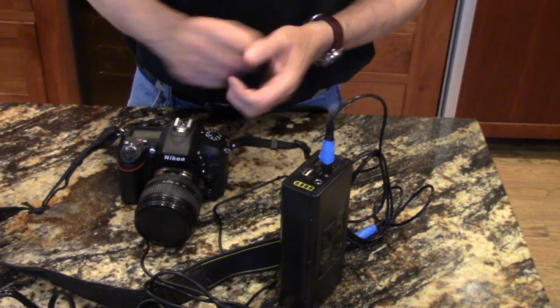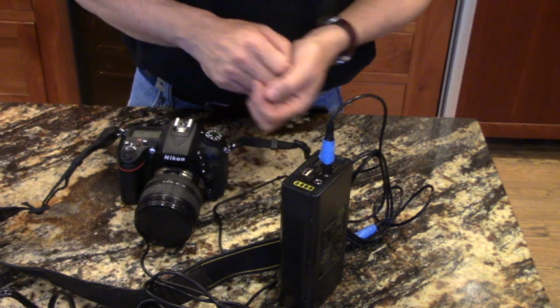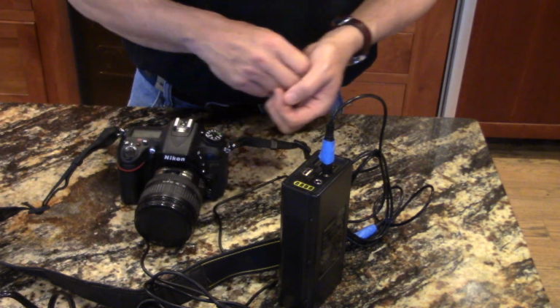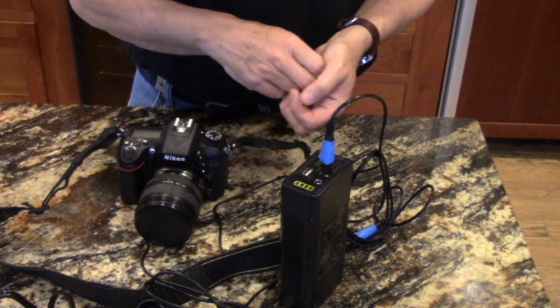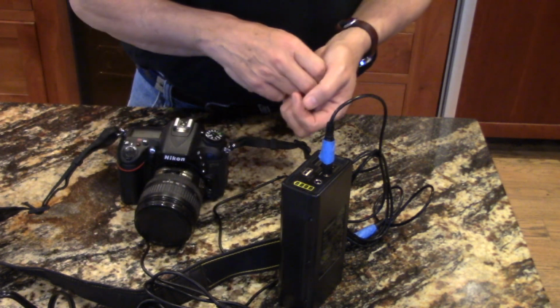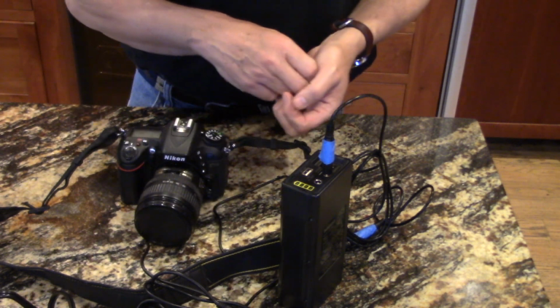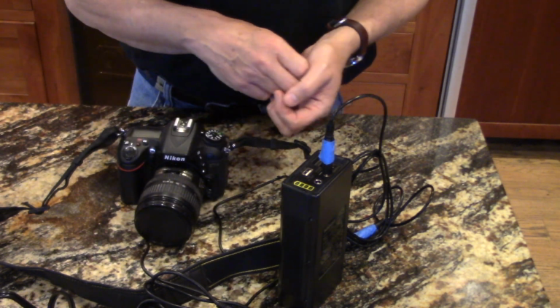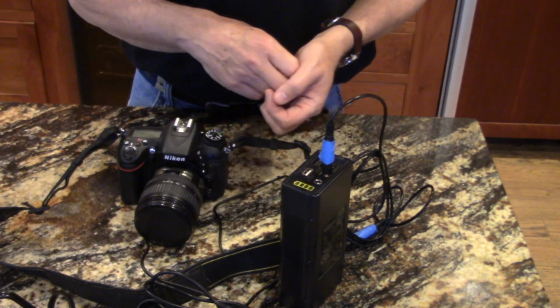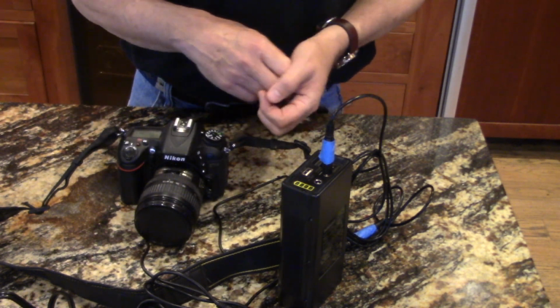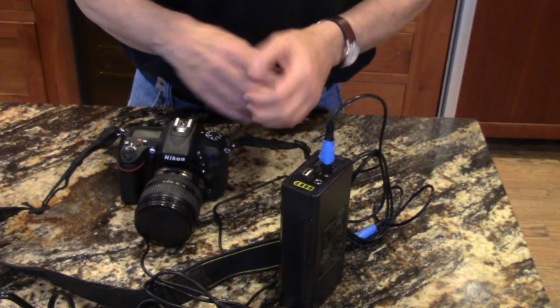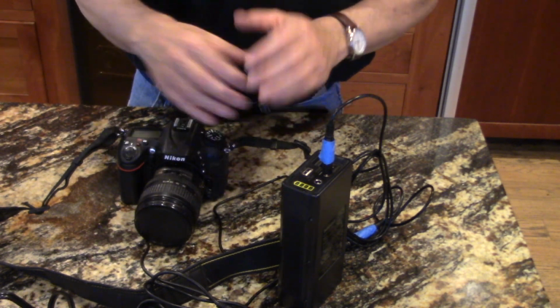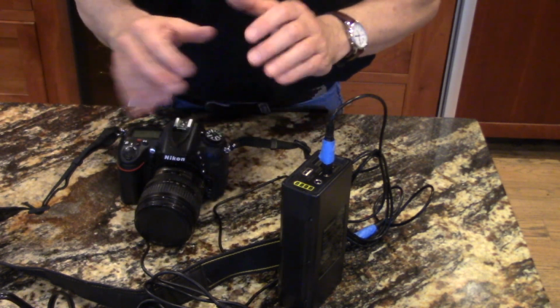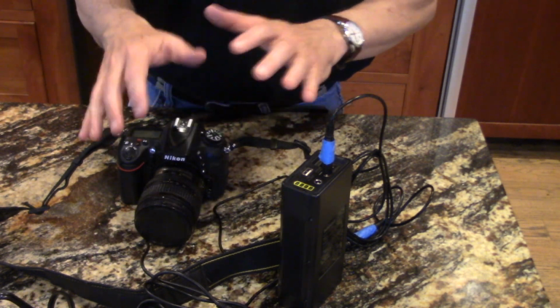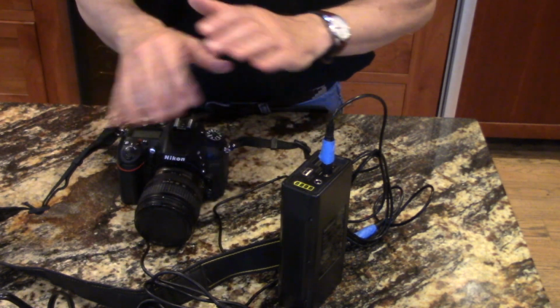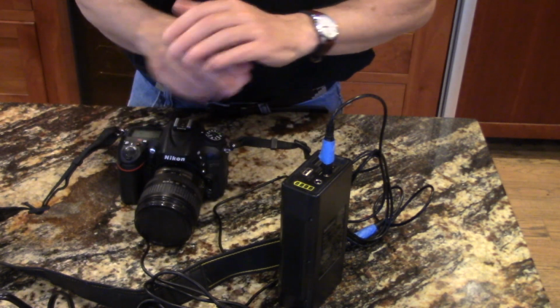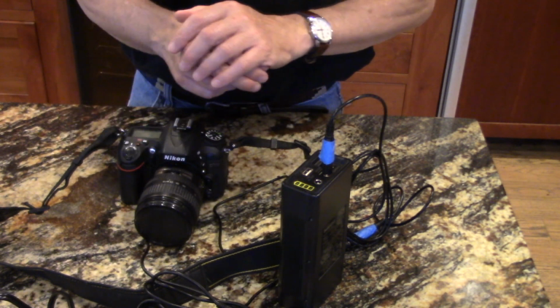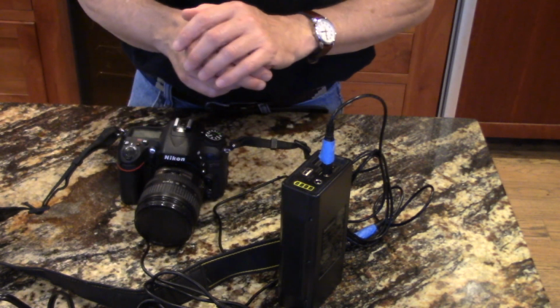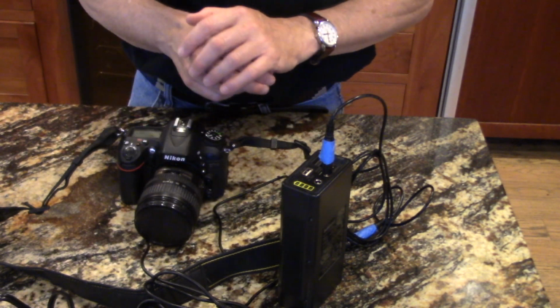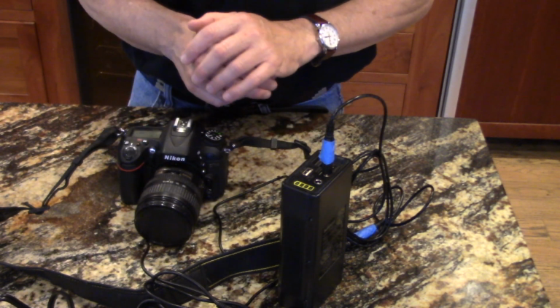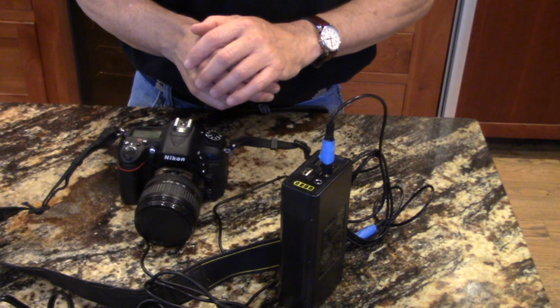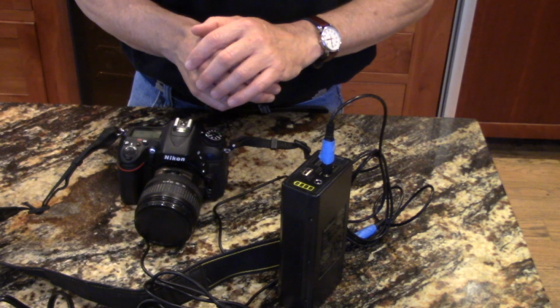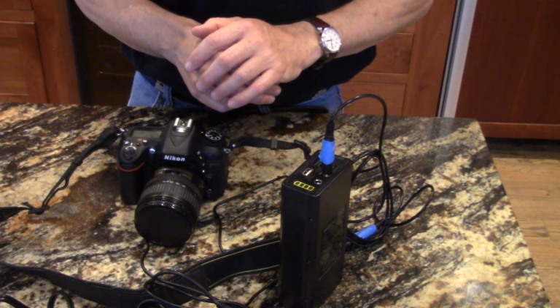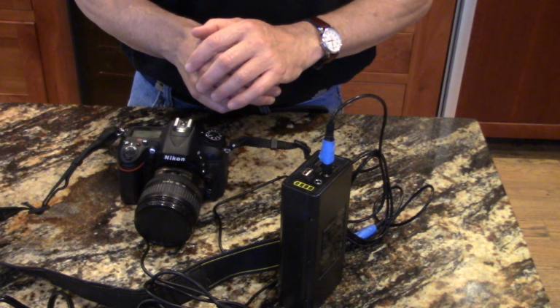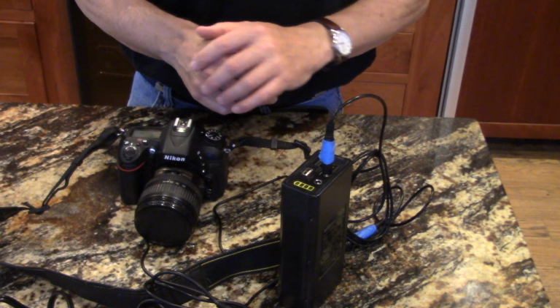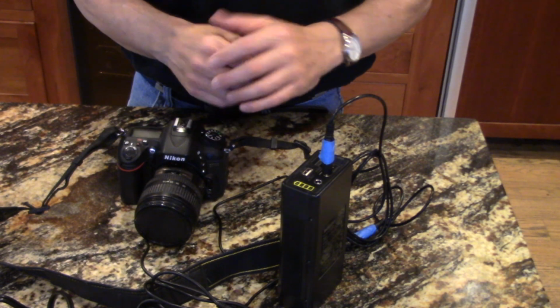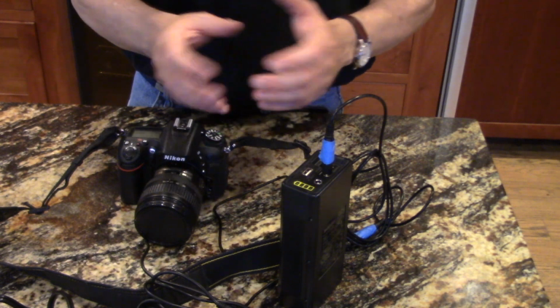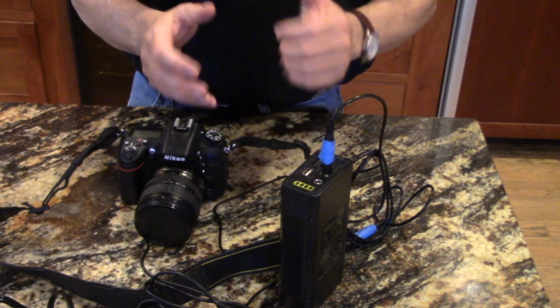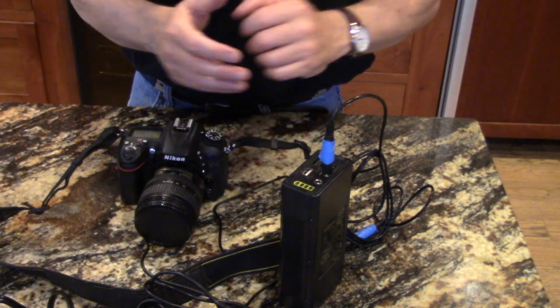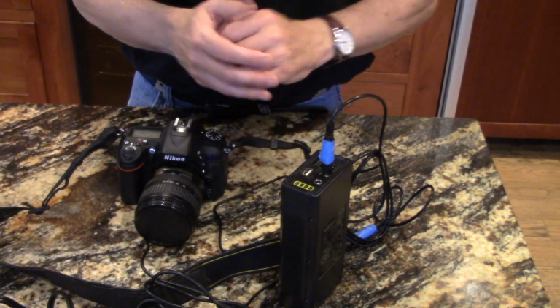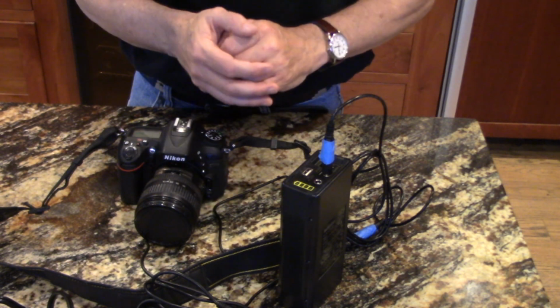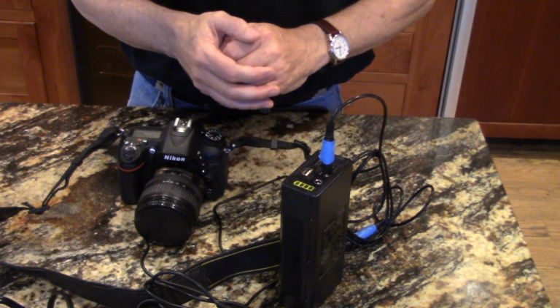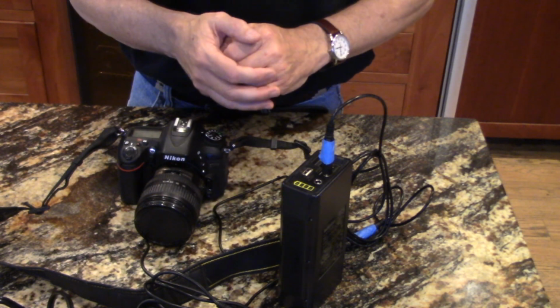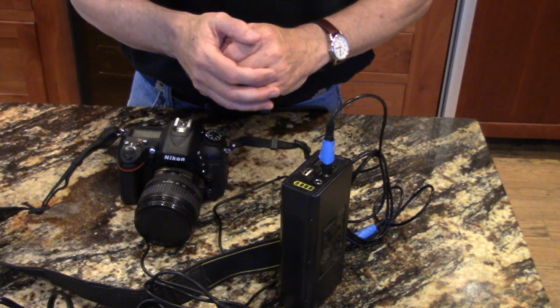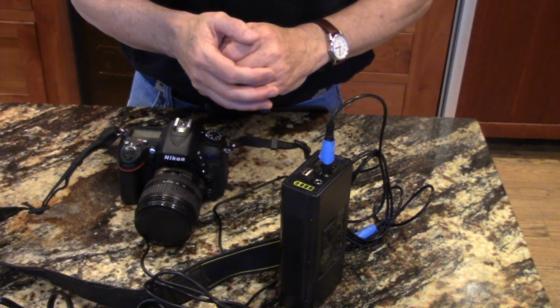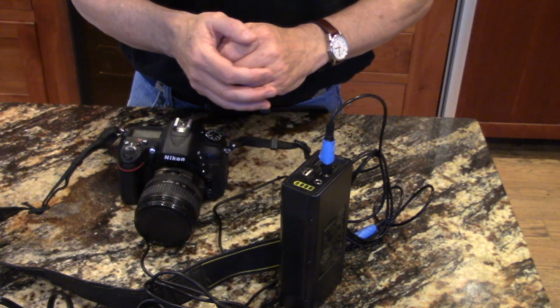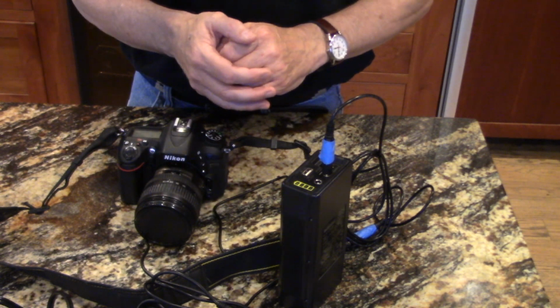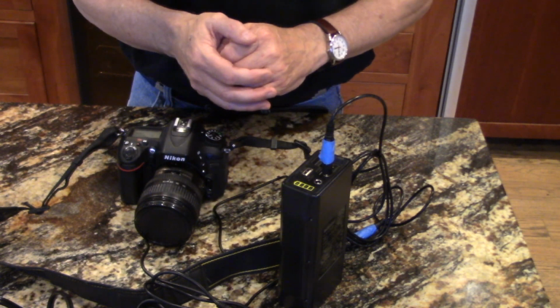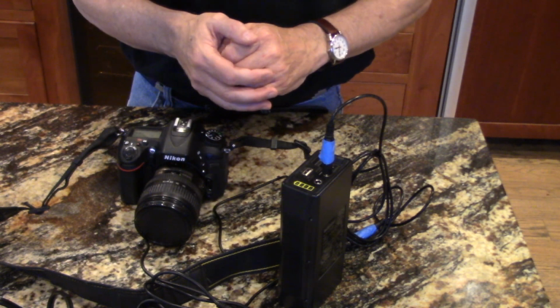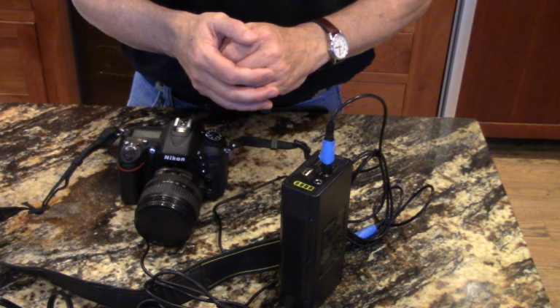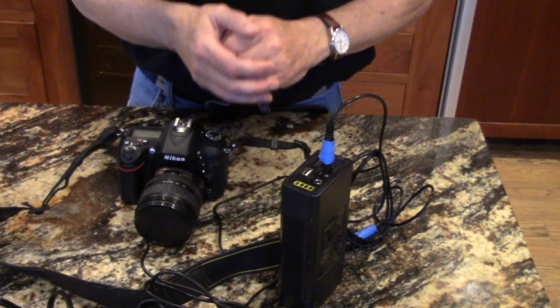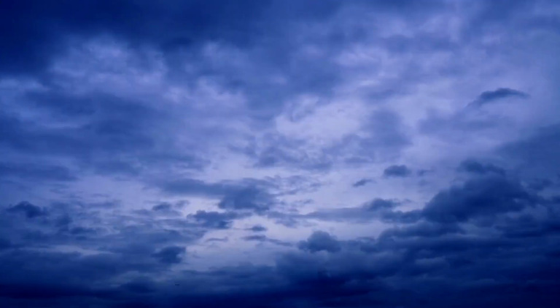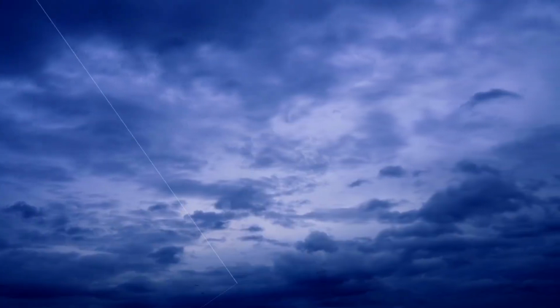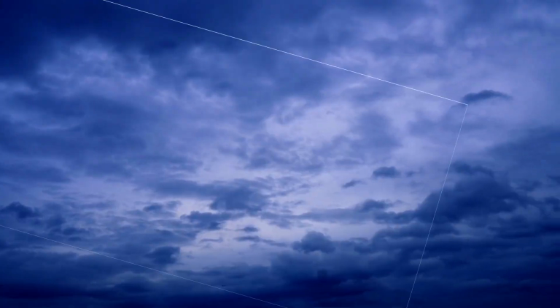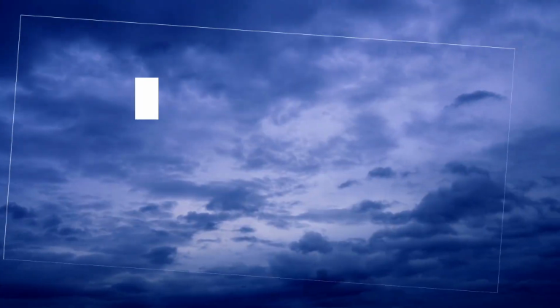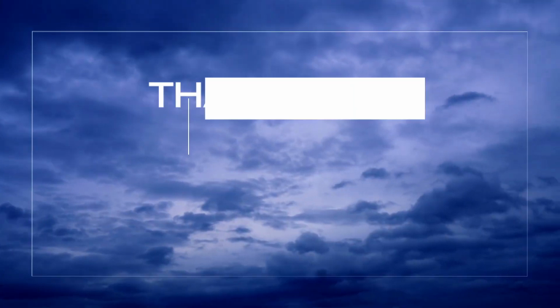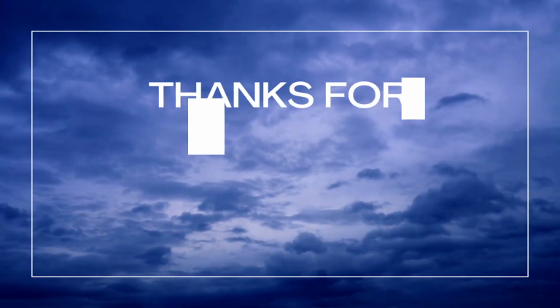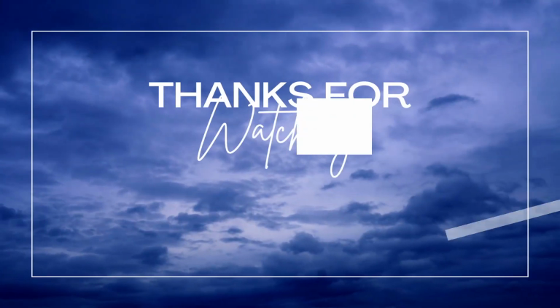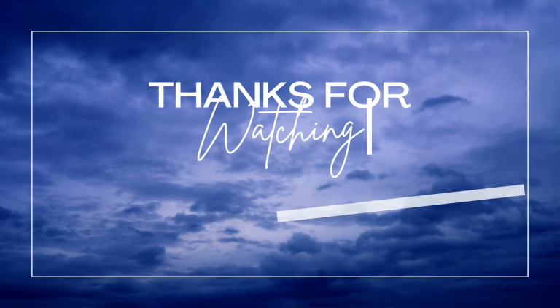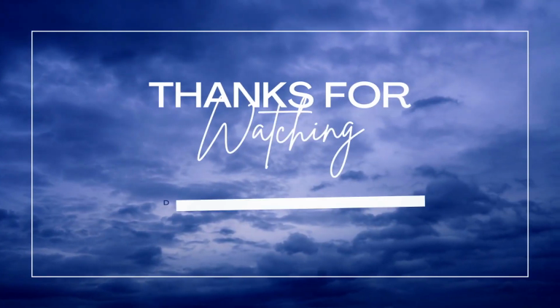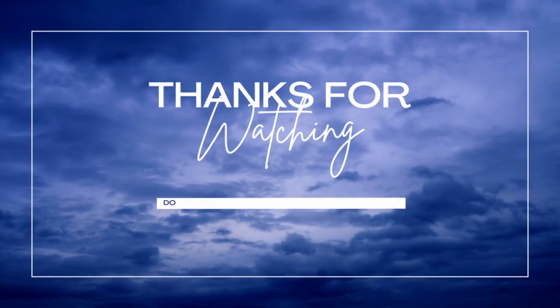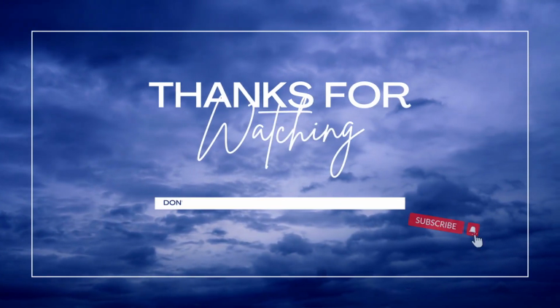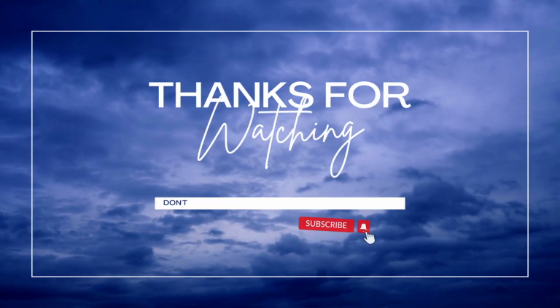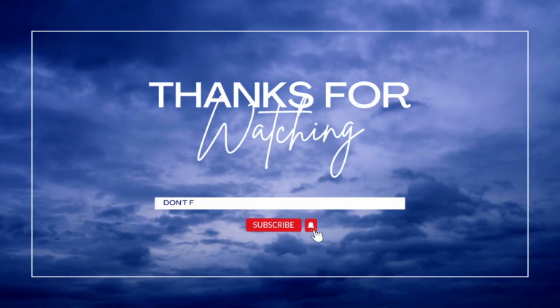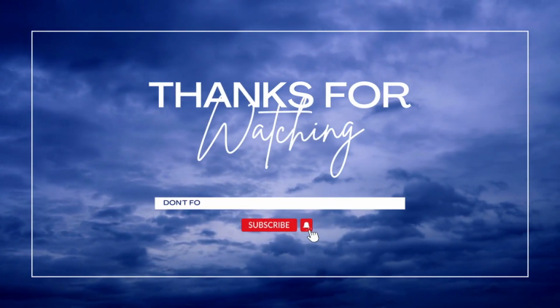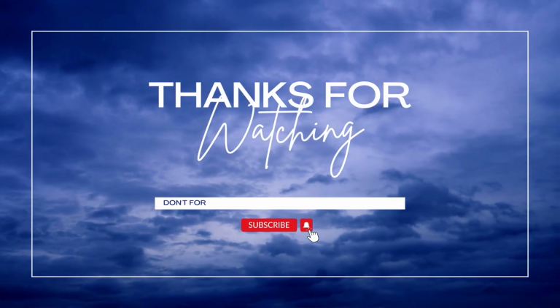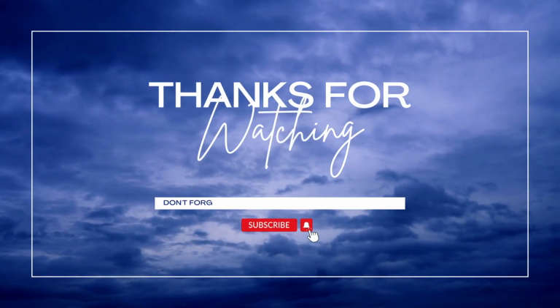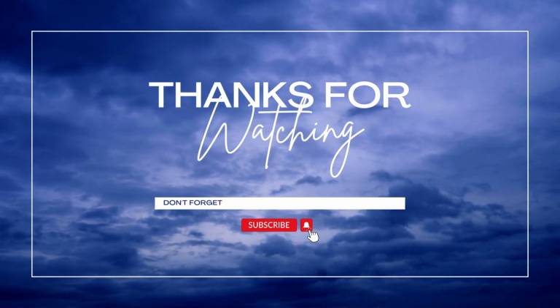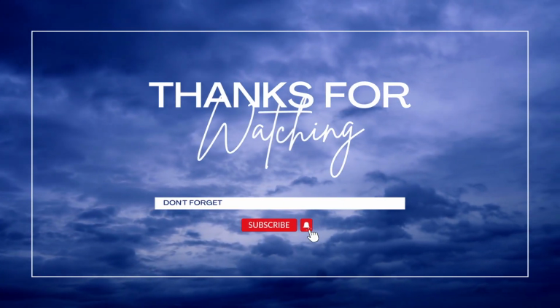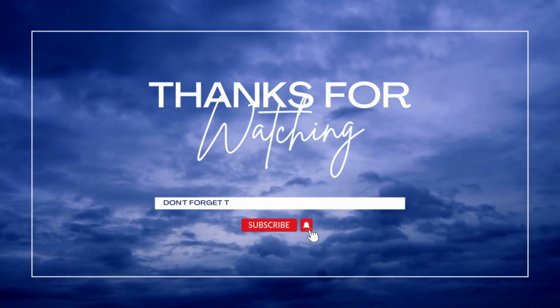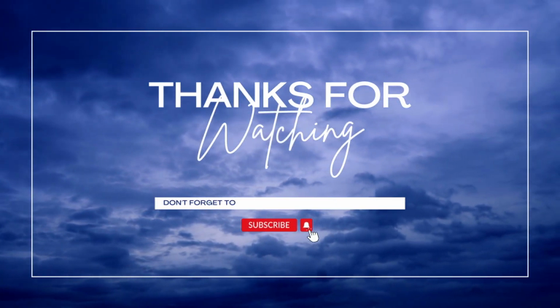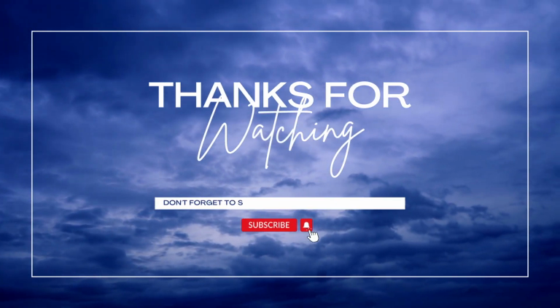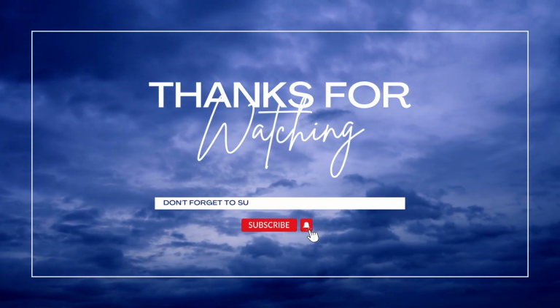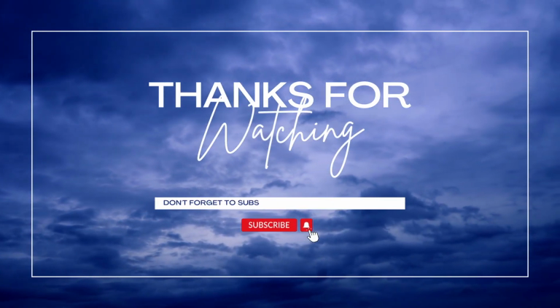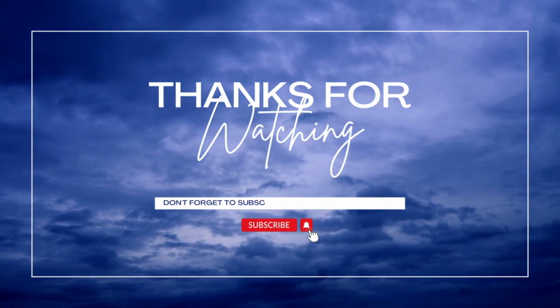I hope you found that helpful. If you haven't already subscribed to my channel, please do so. I'll see you in the next video.